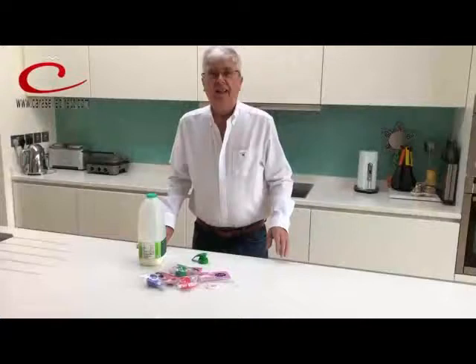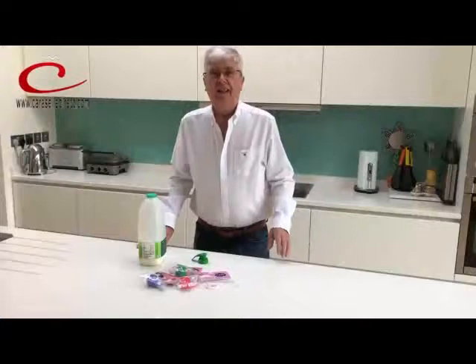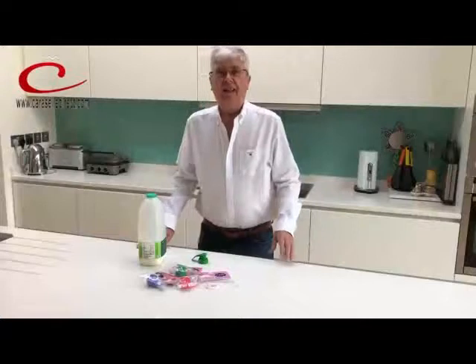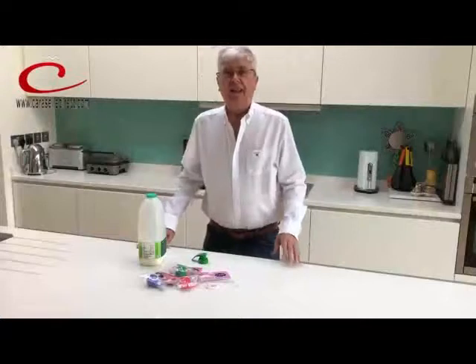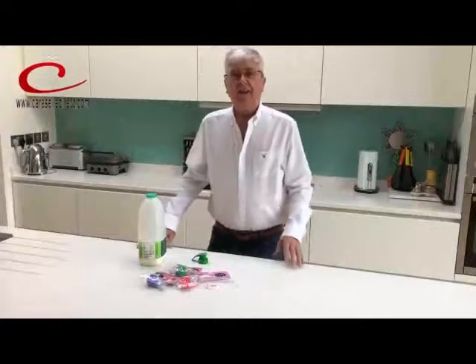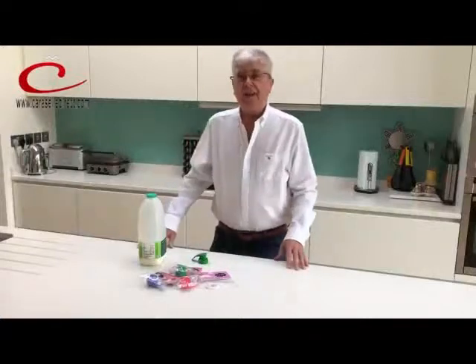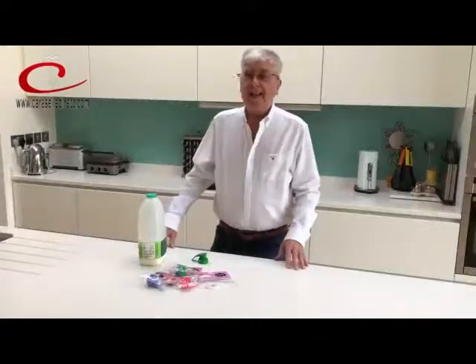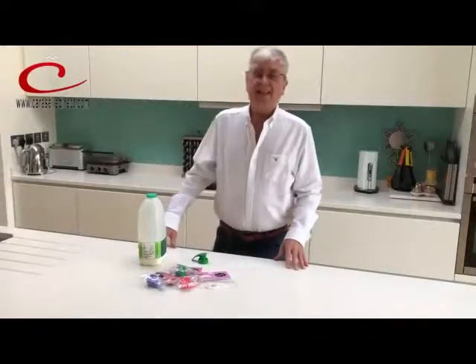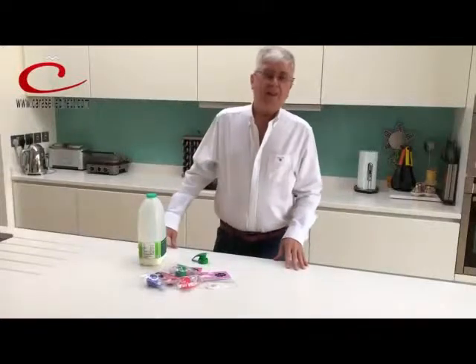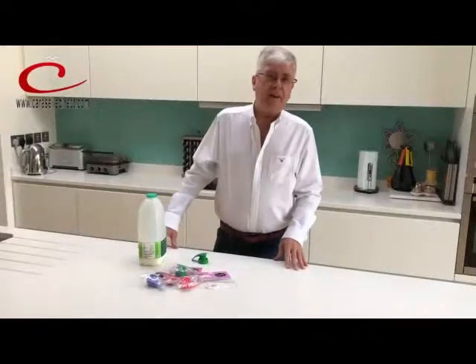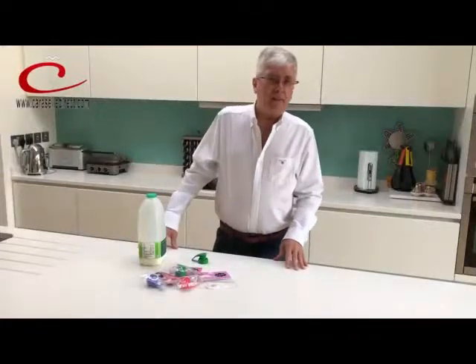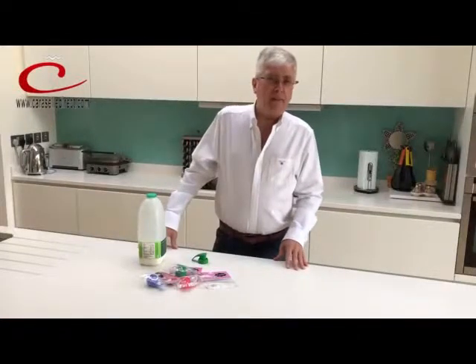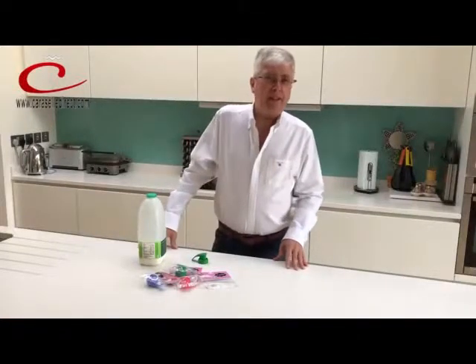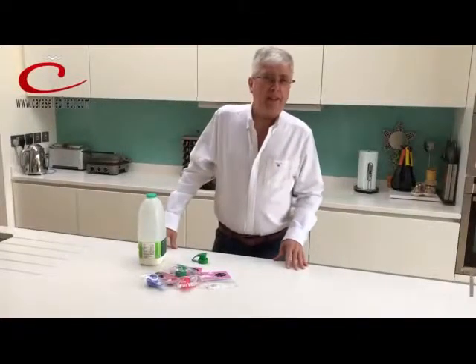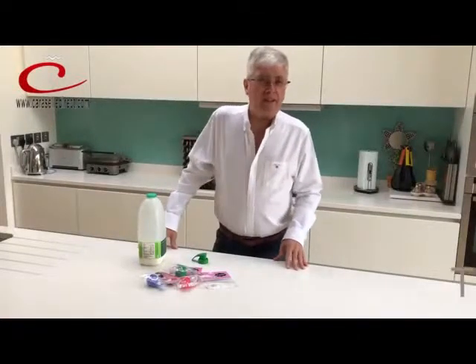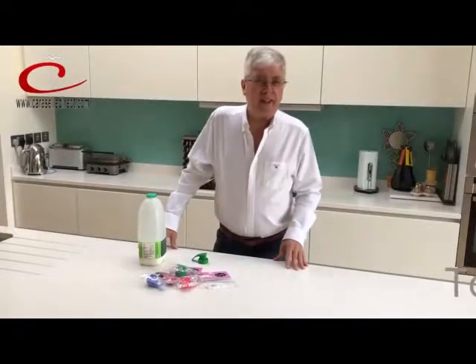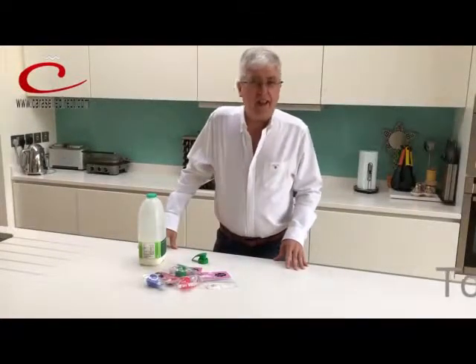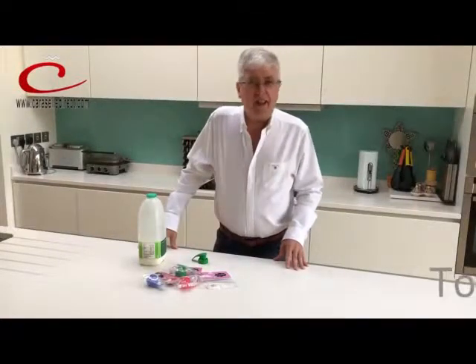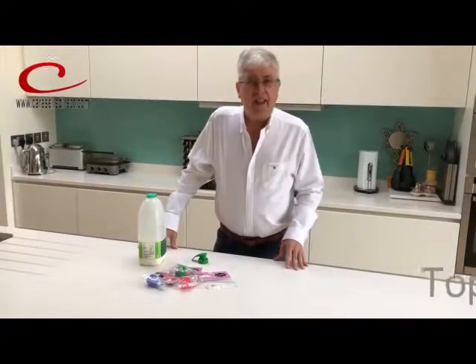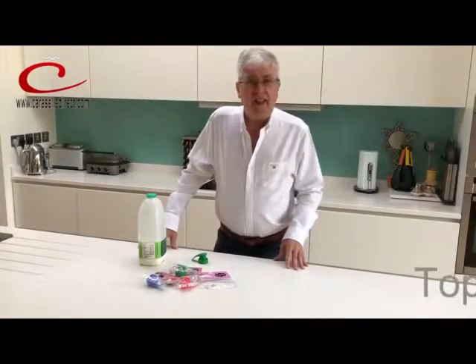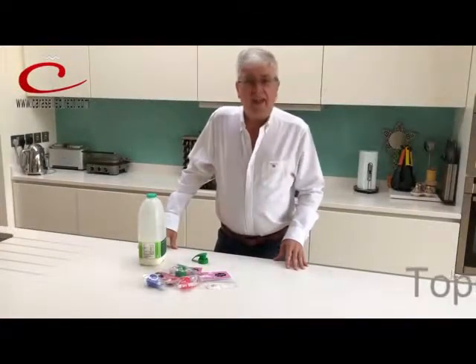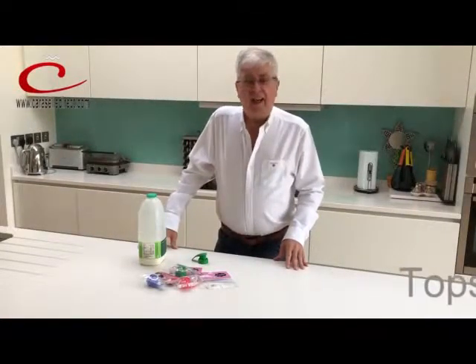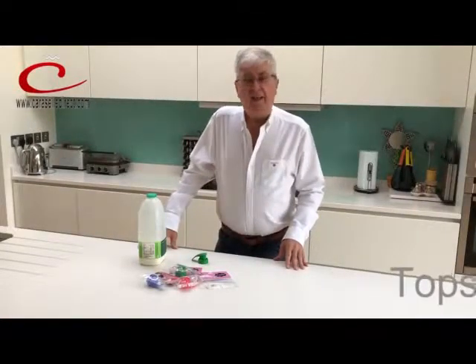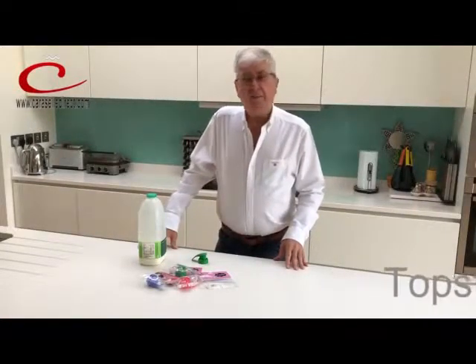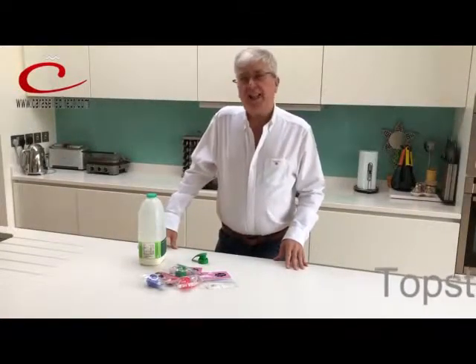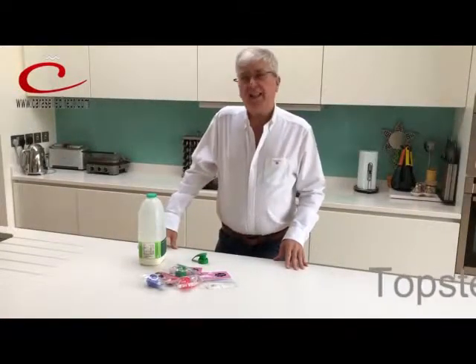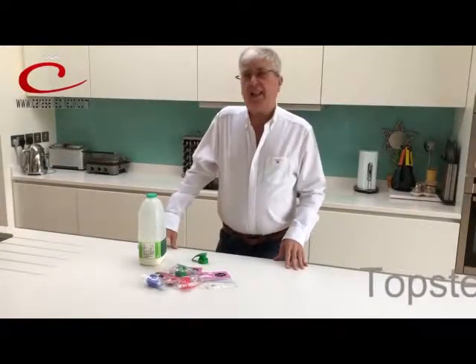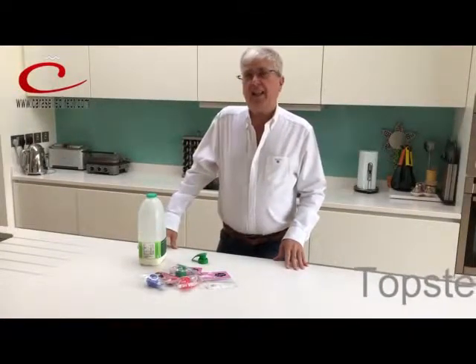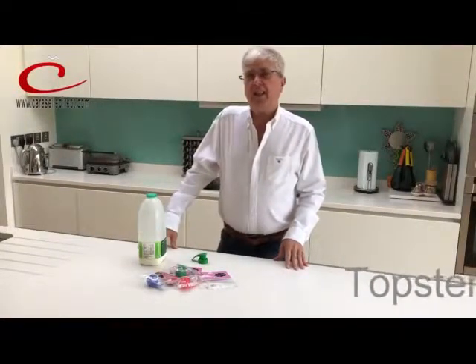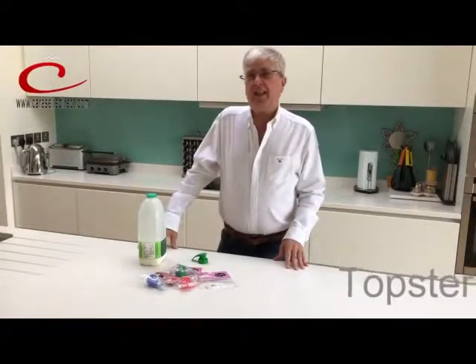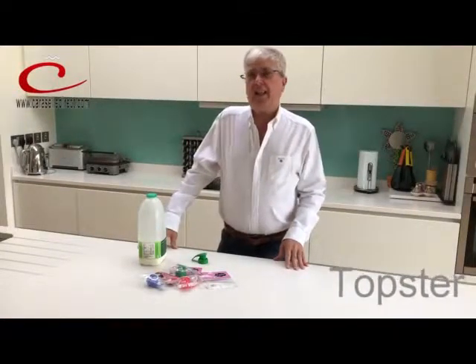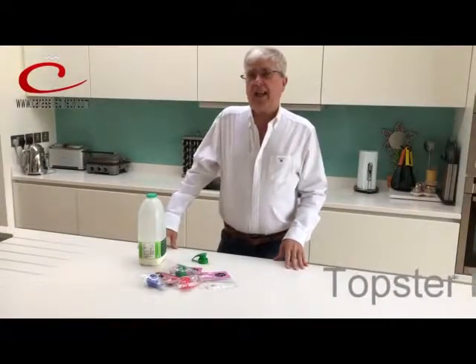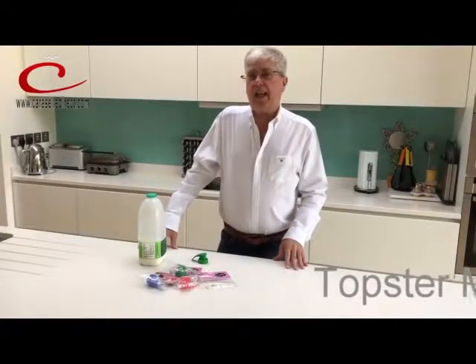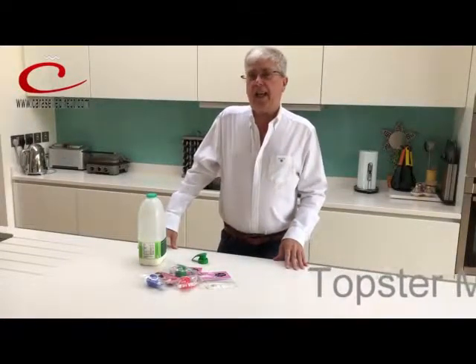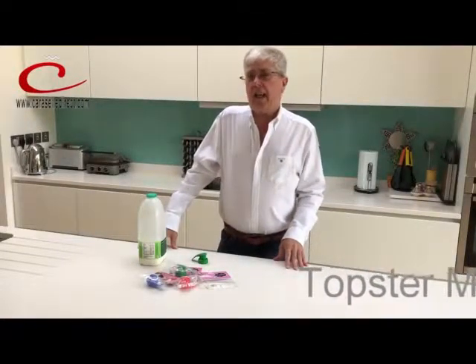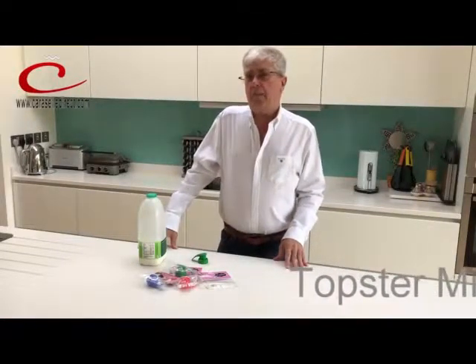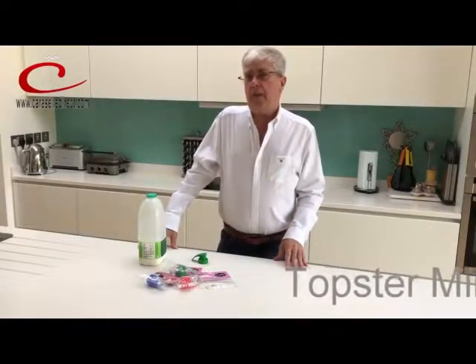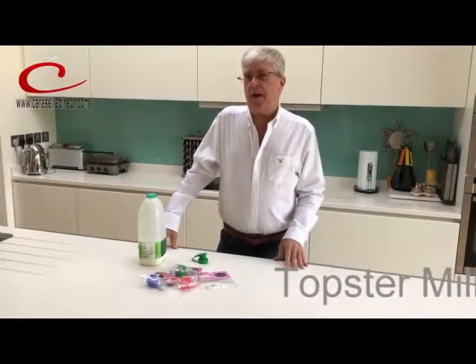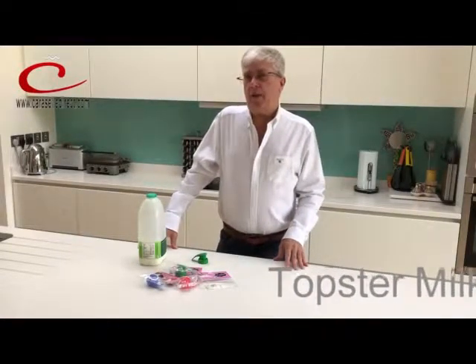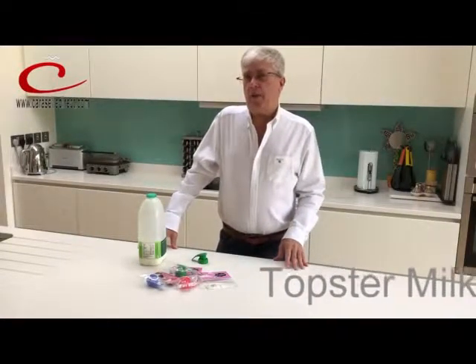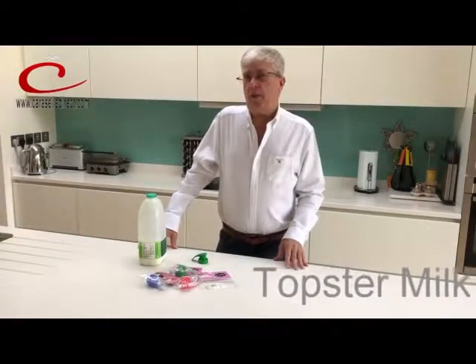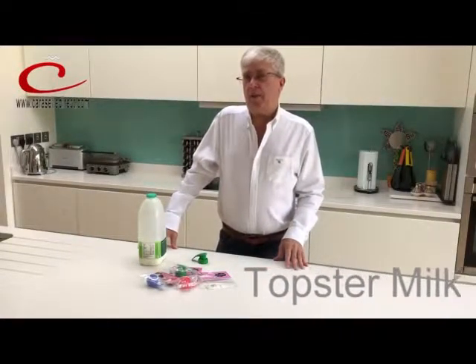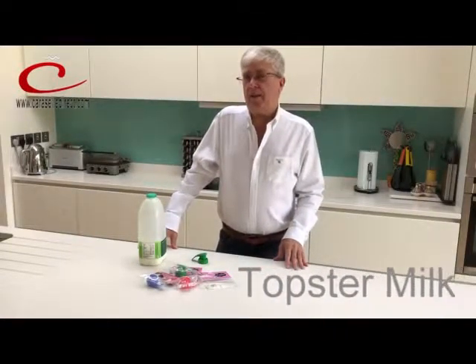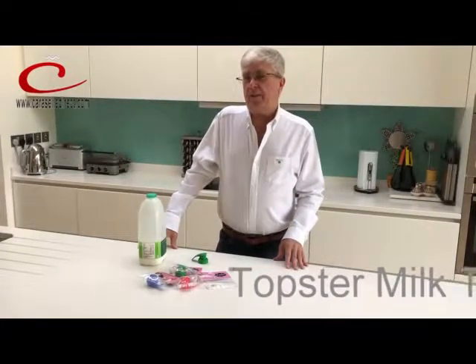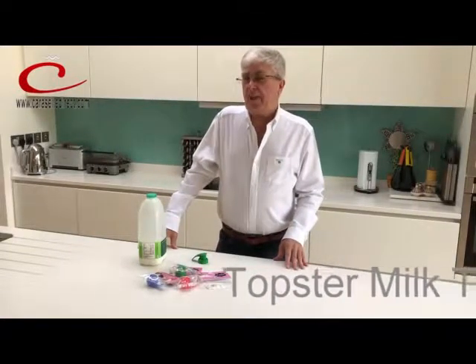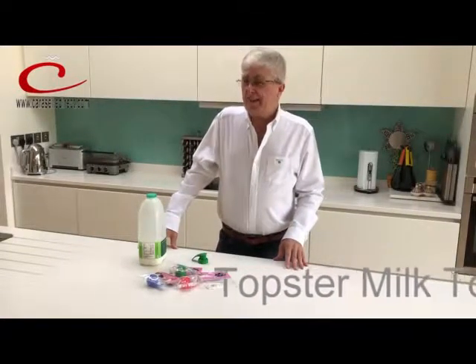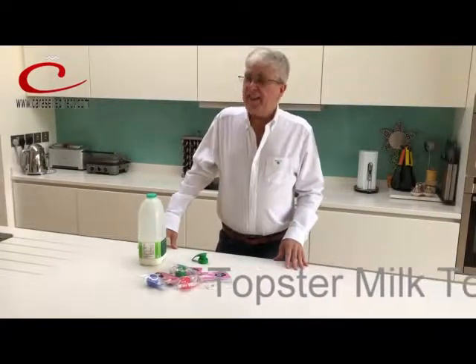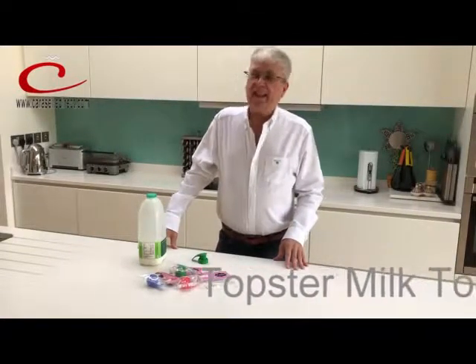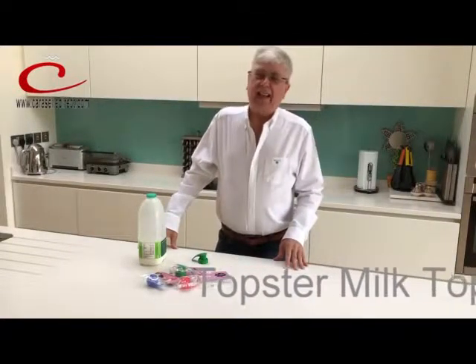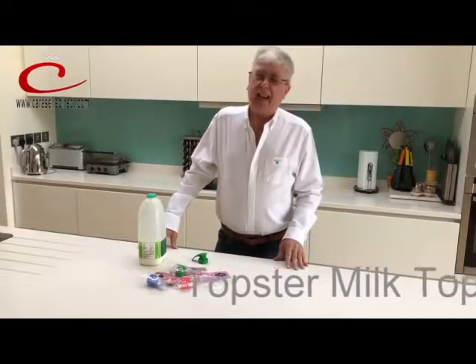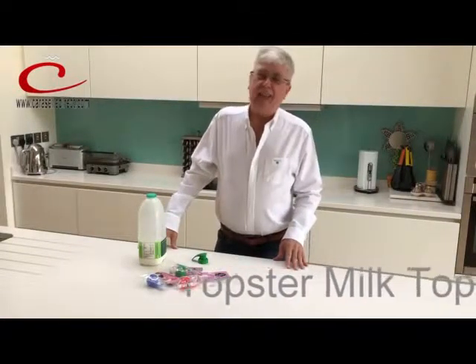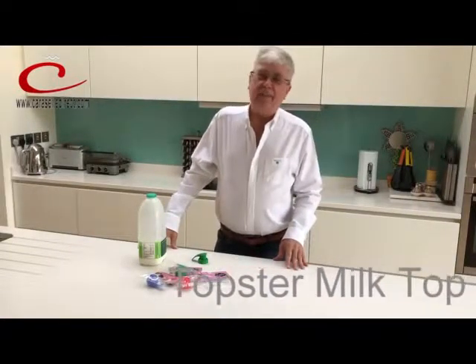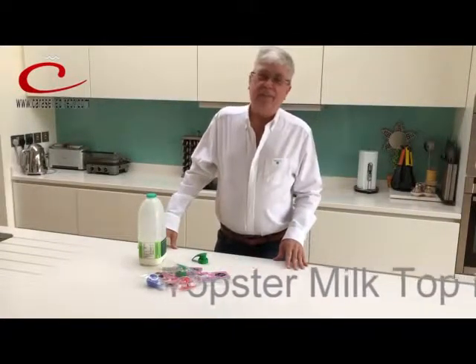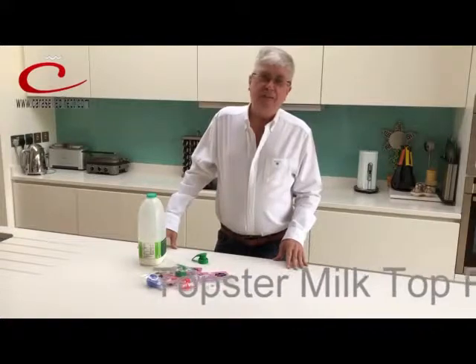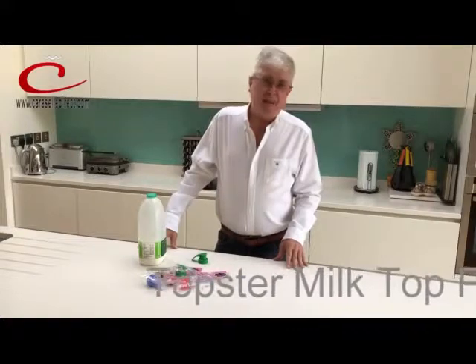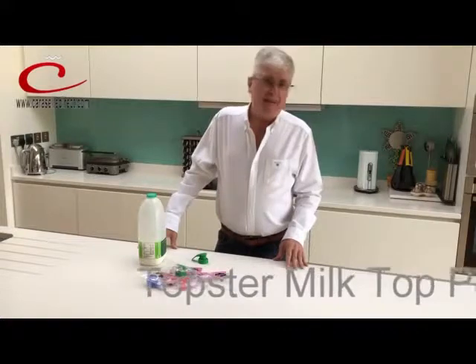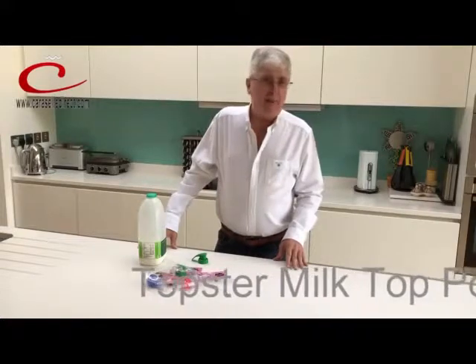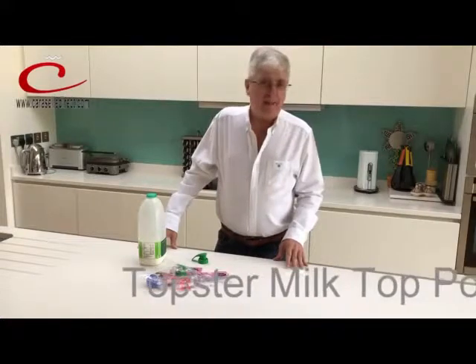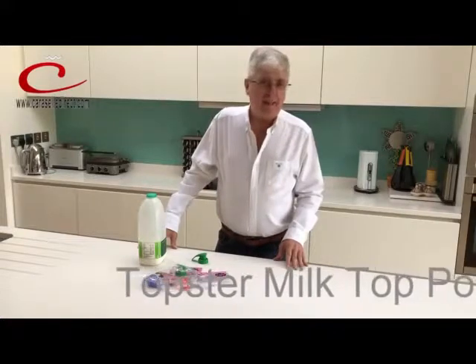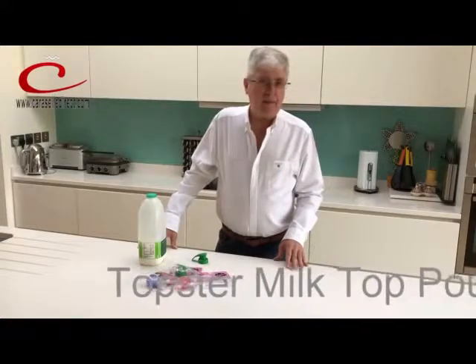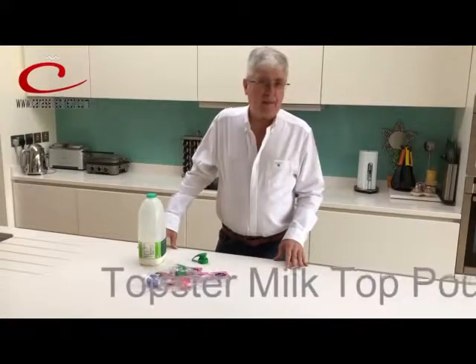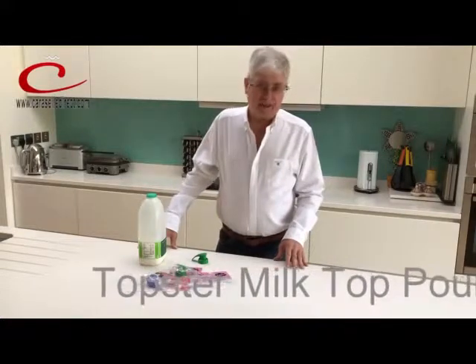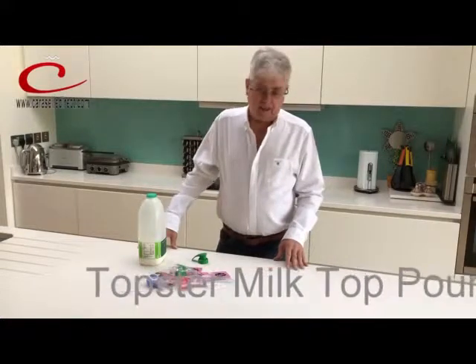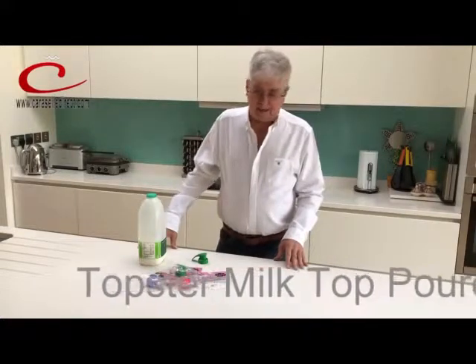Hello, it's Graham in Carousel. I want to tell you today about one of our very best products.